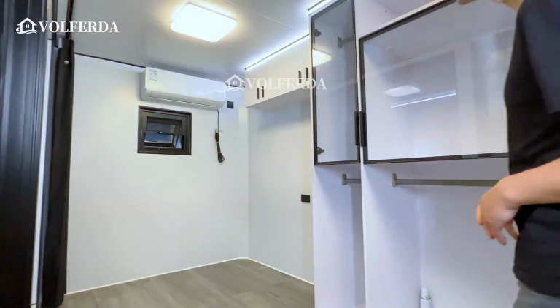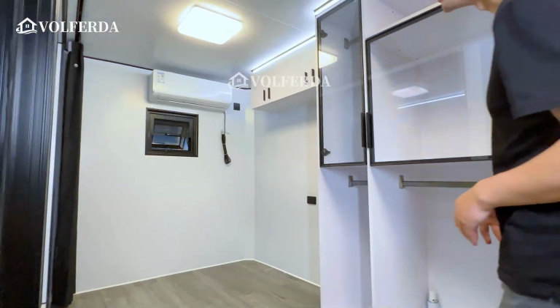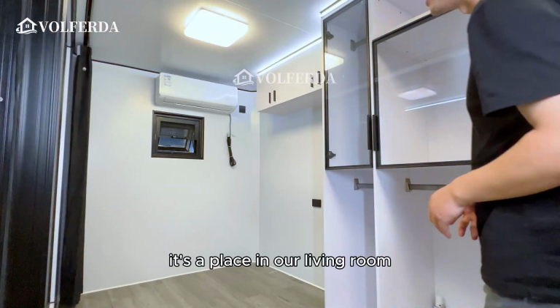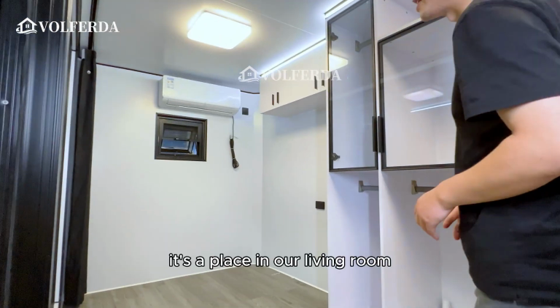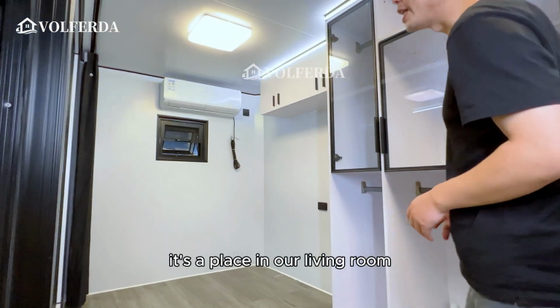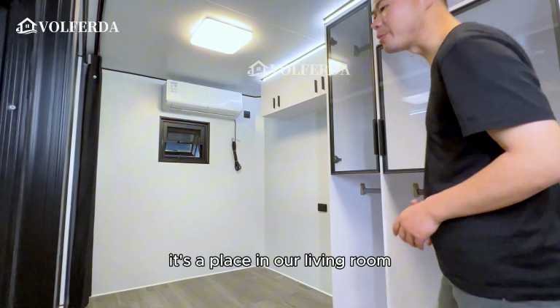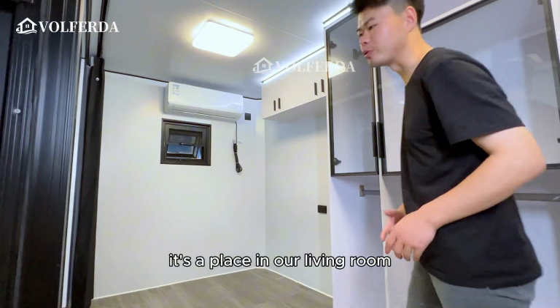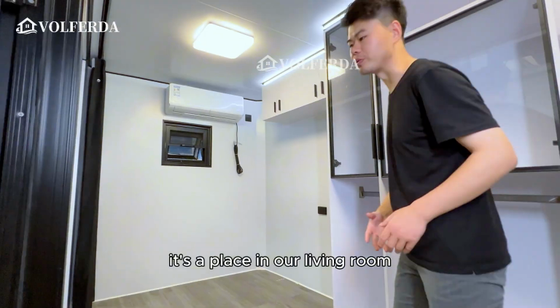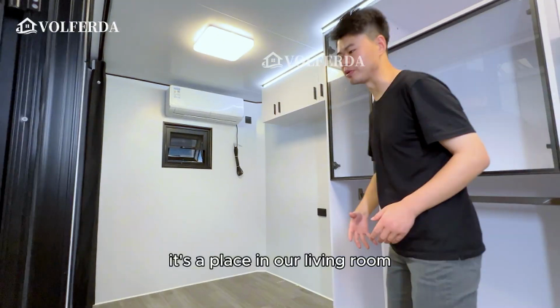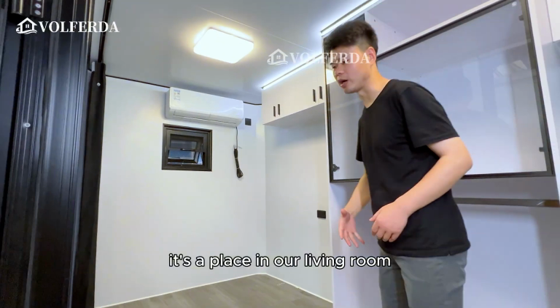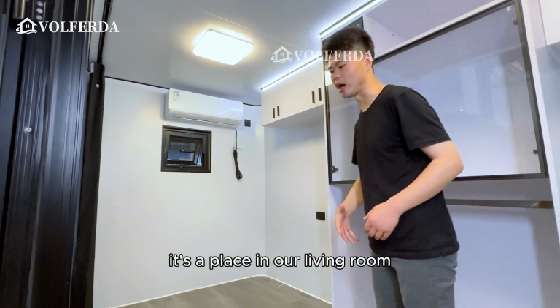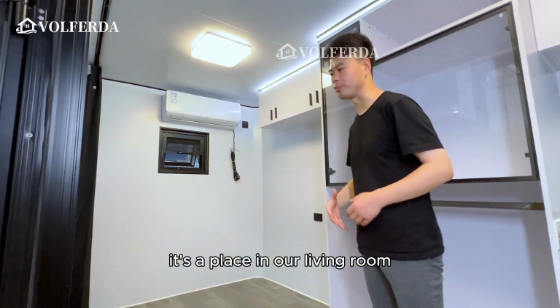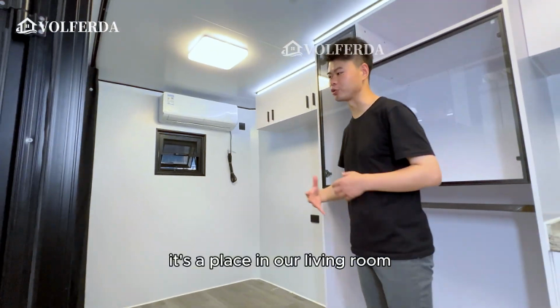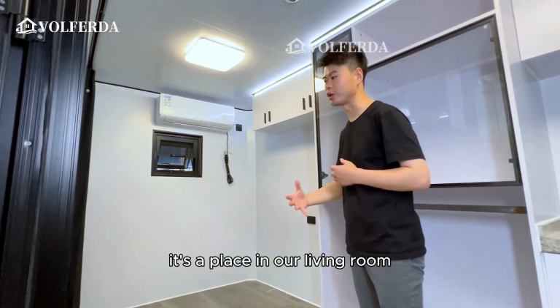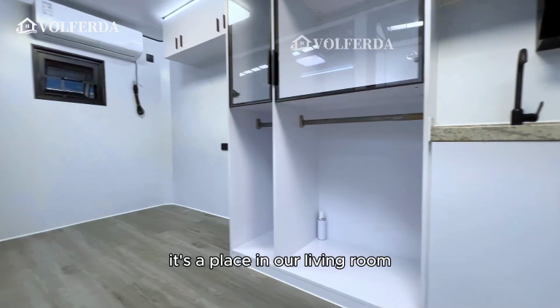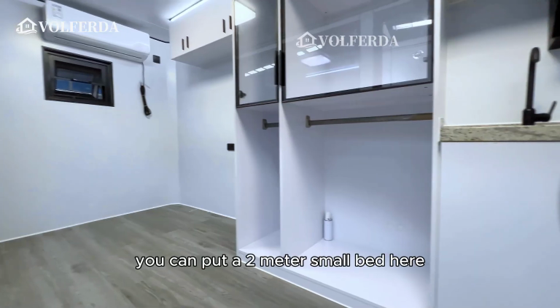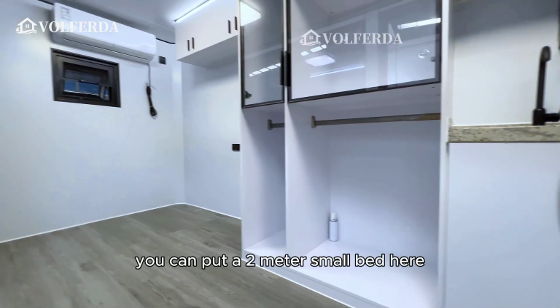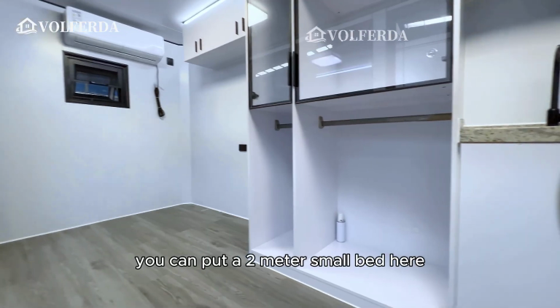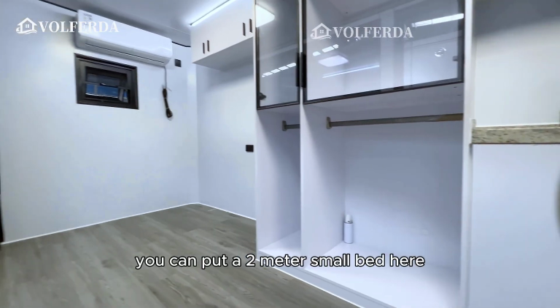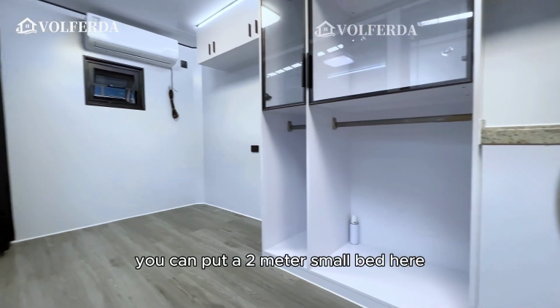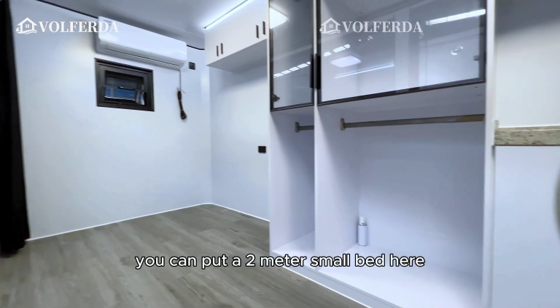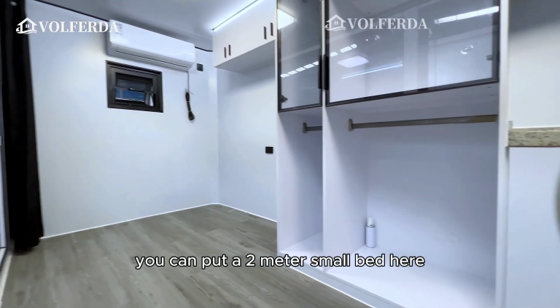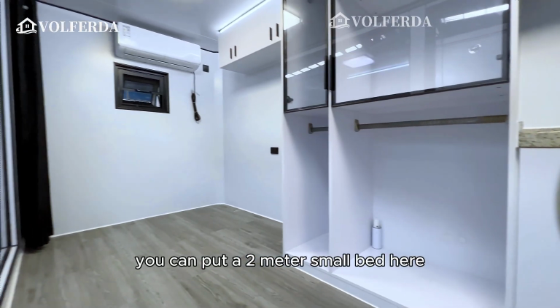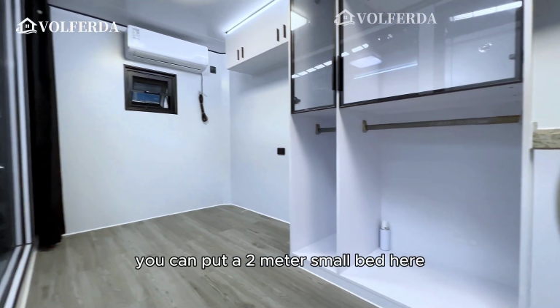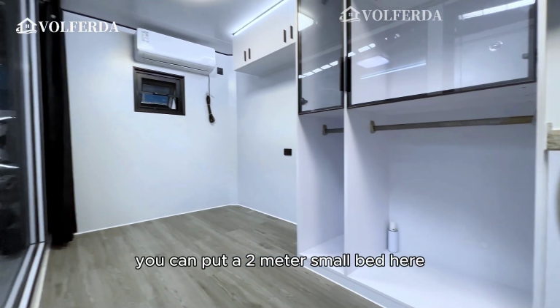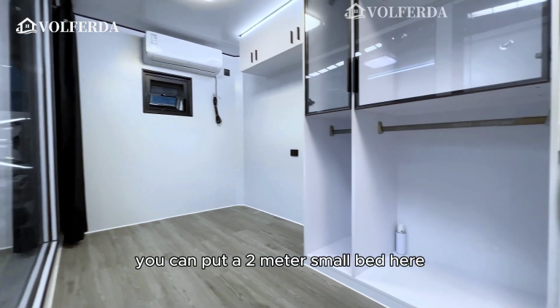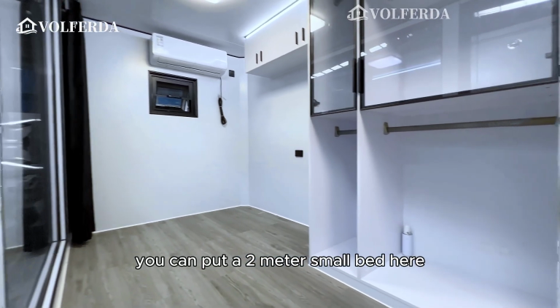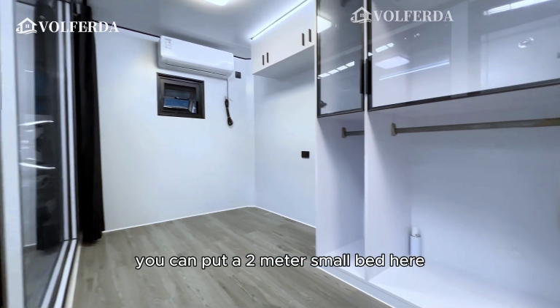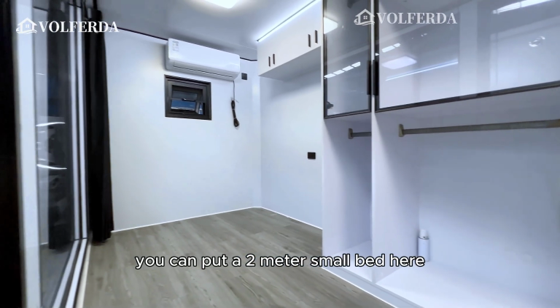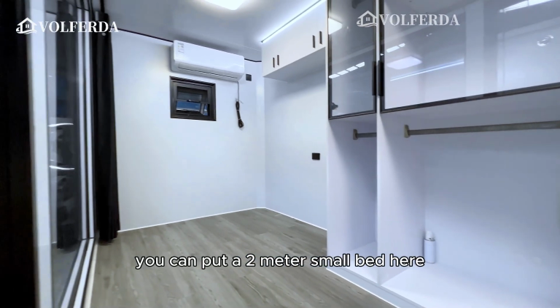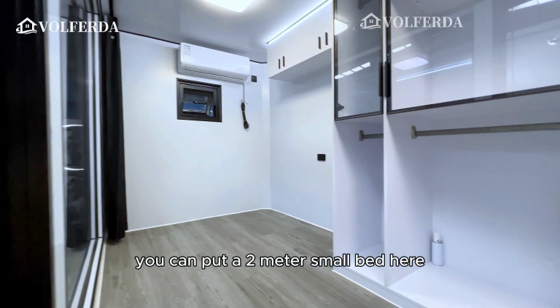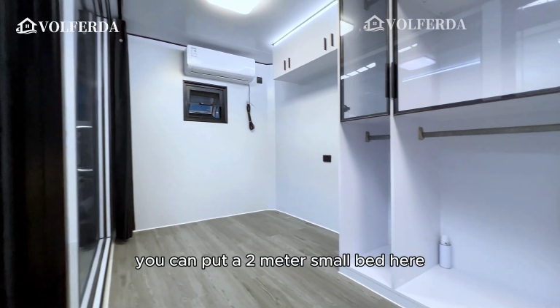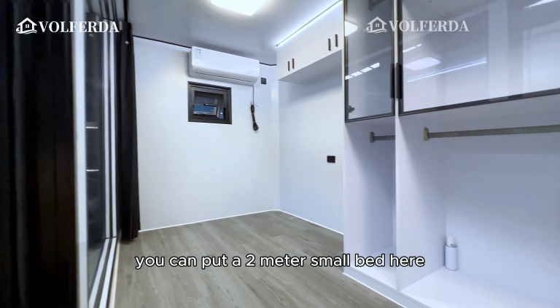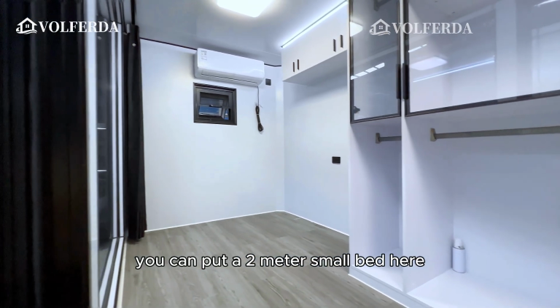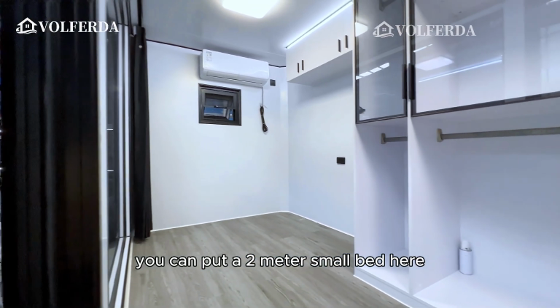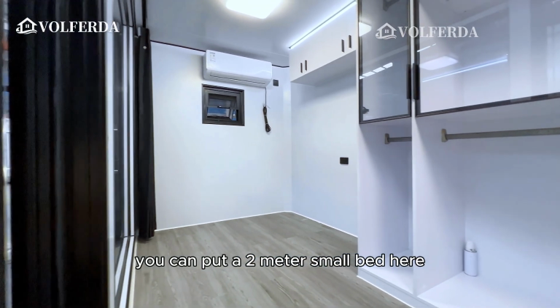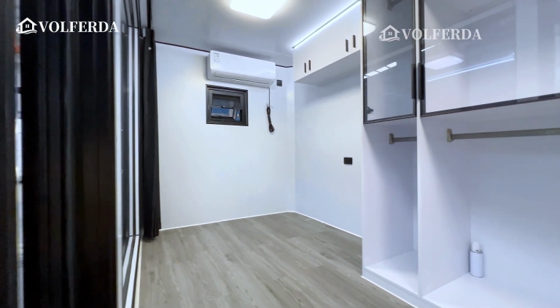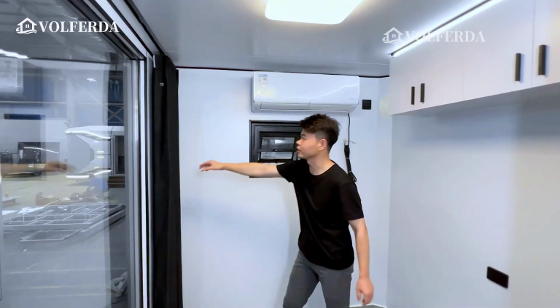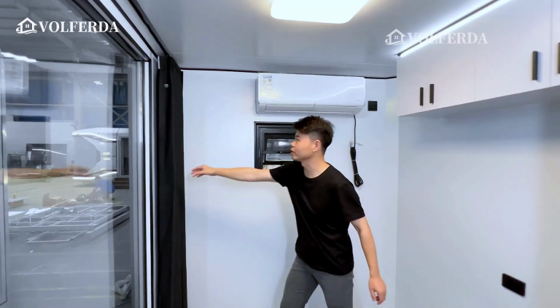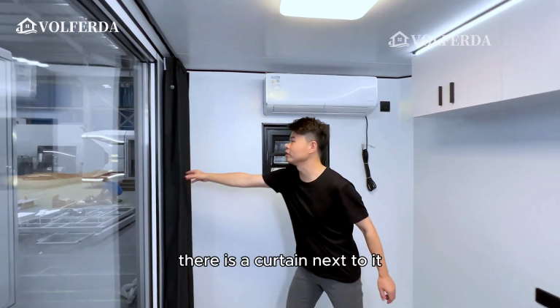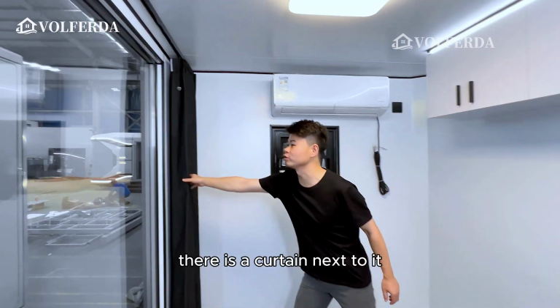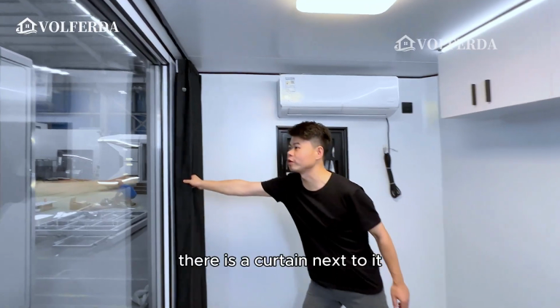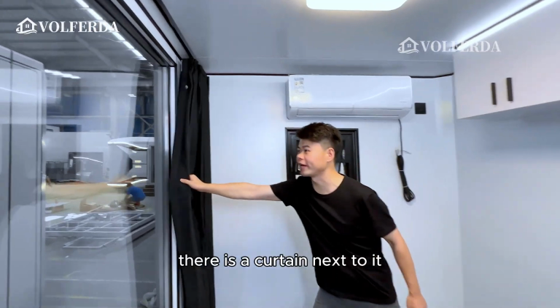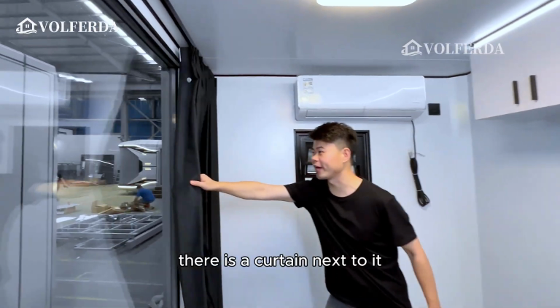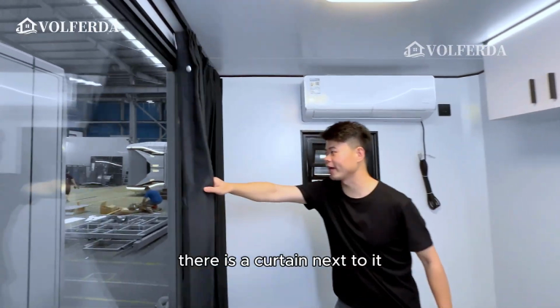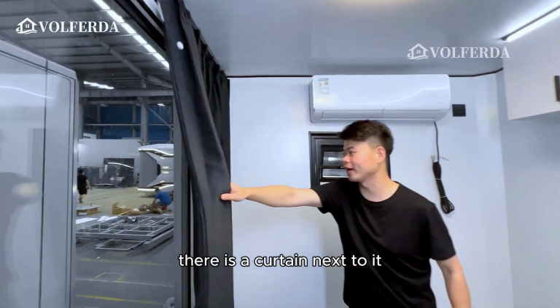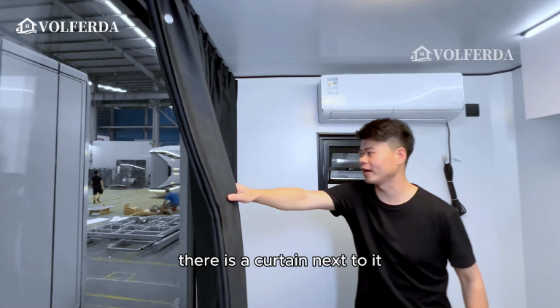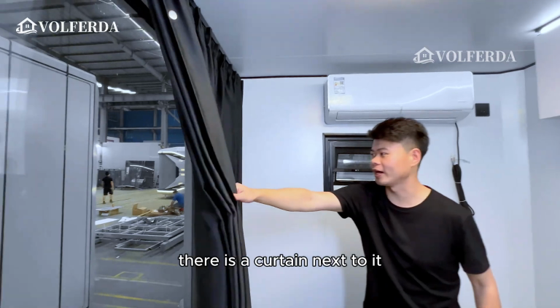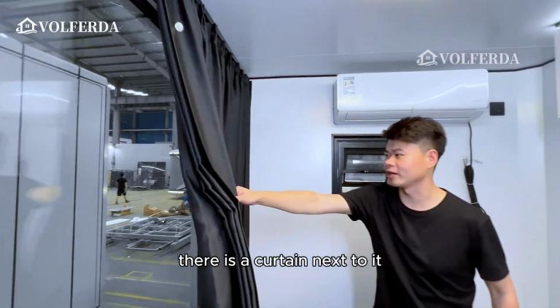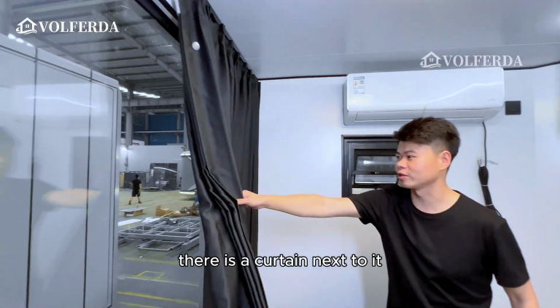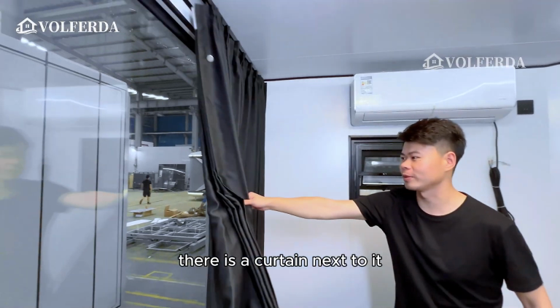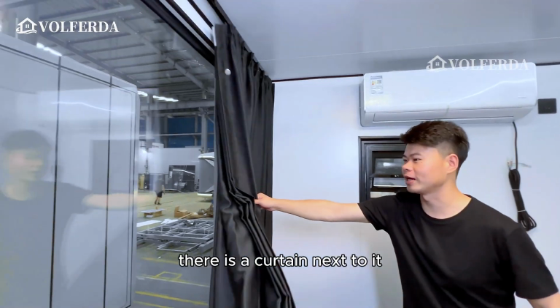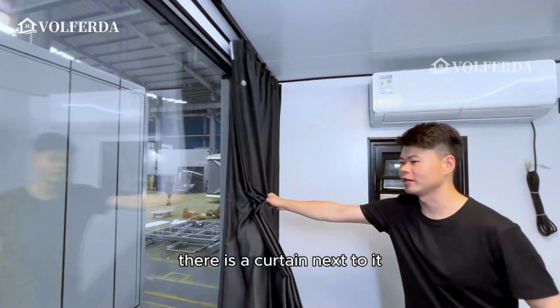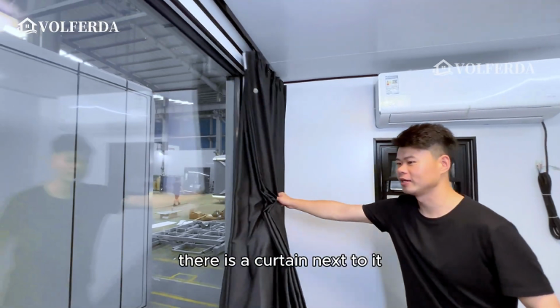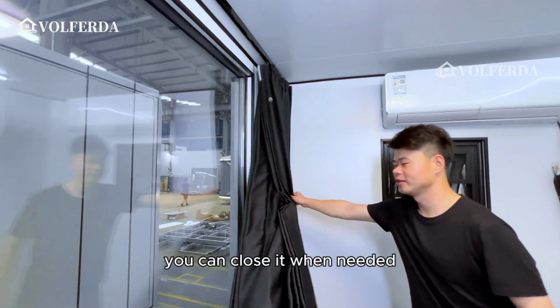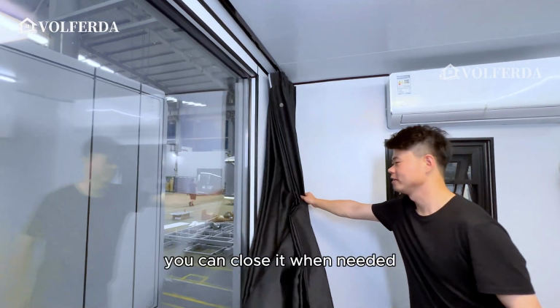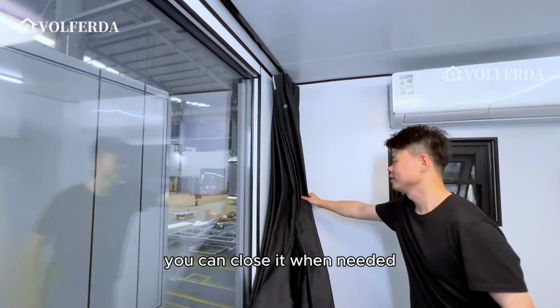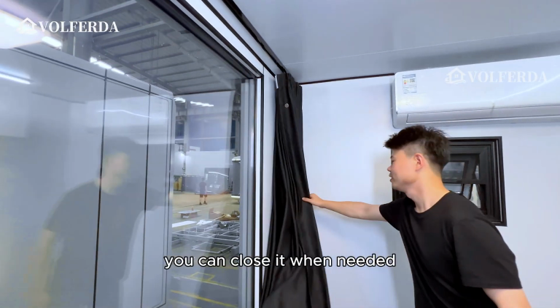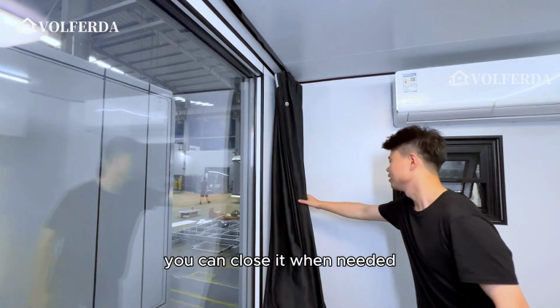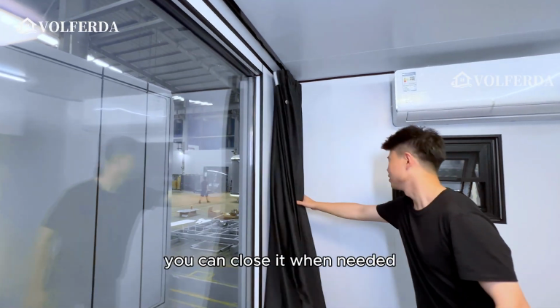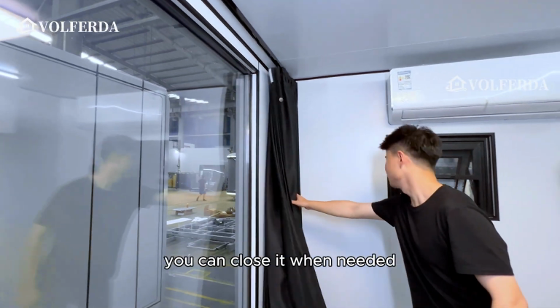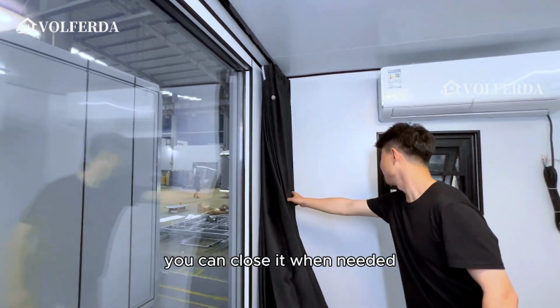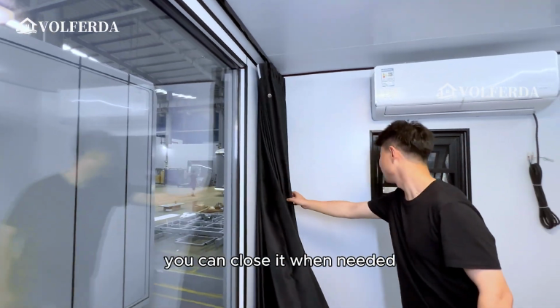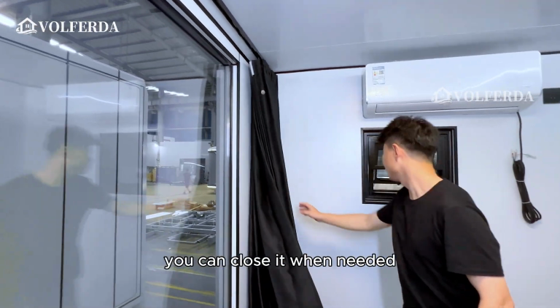This is the living room area — you can put a 2-meter small bed here. There is a curtain next to it that you can close when needed.